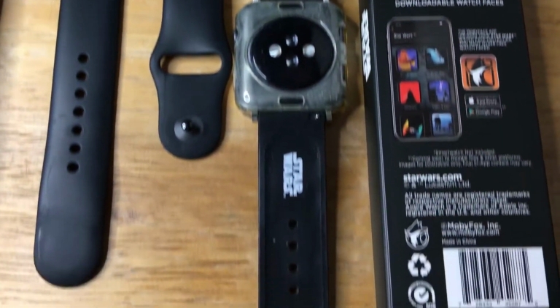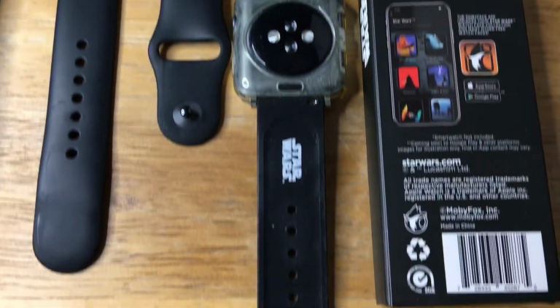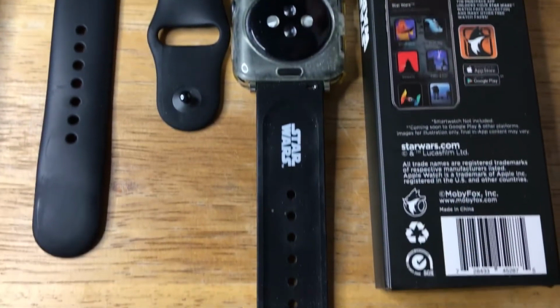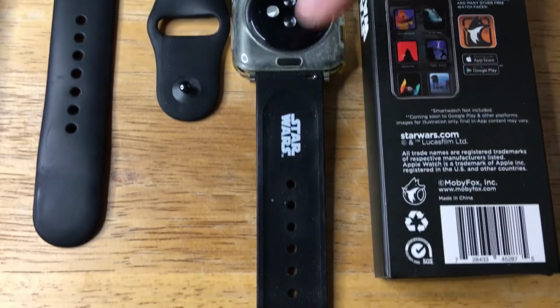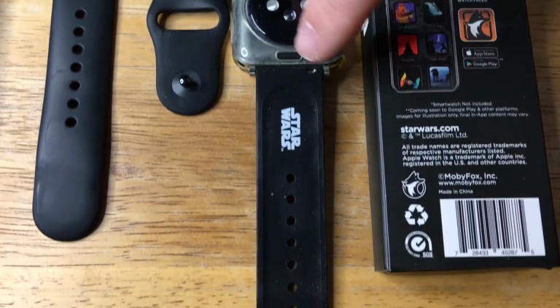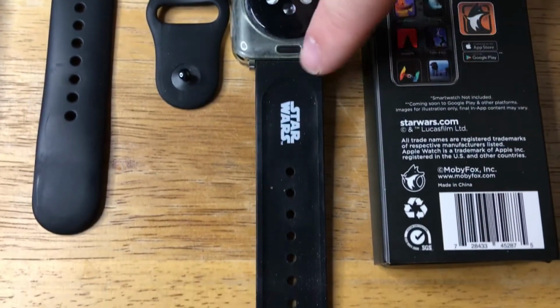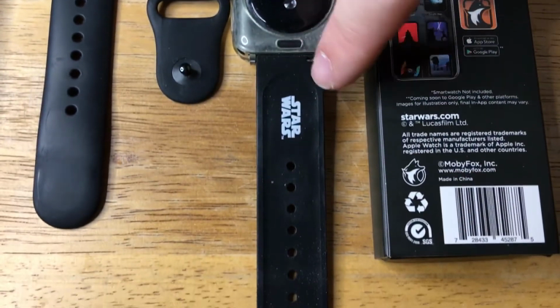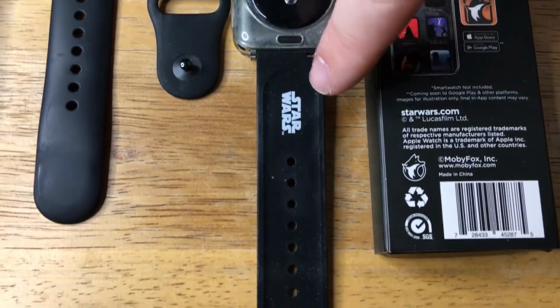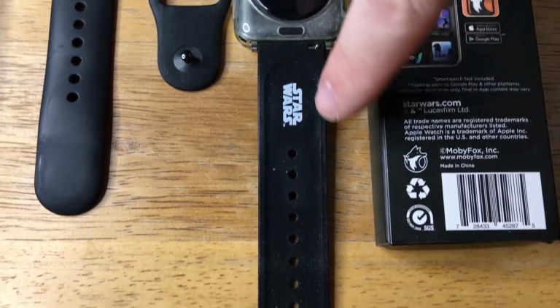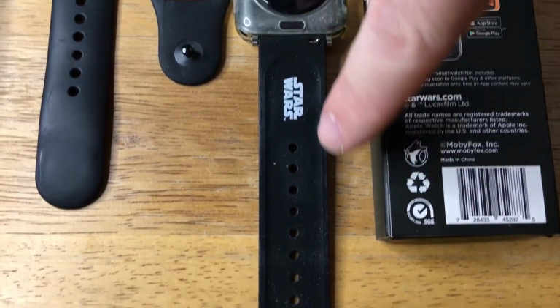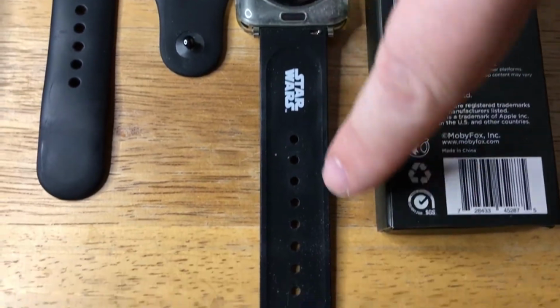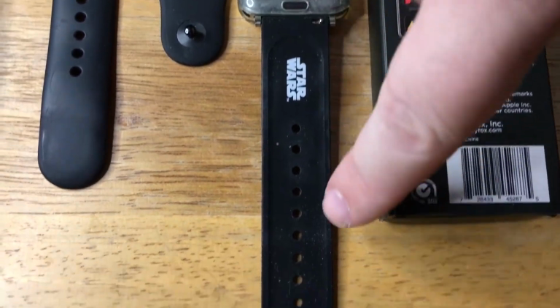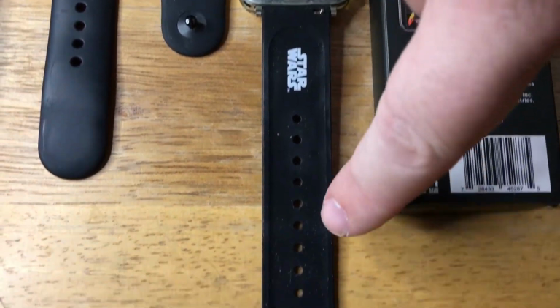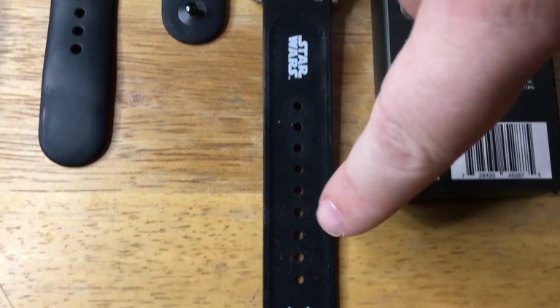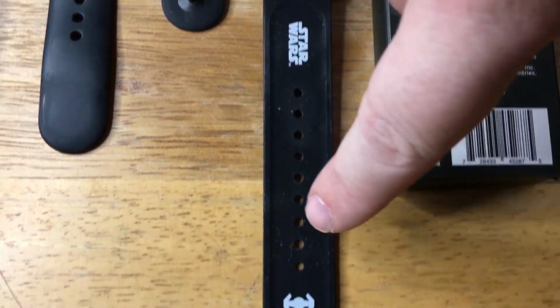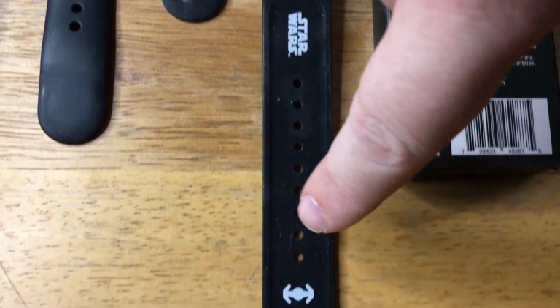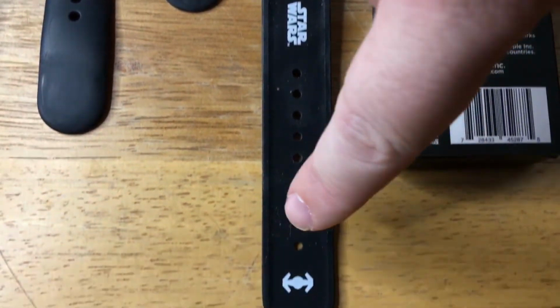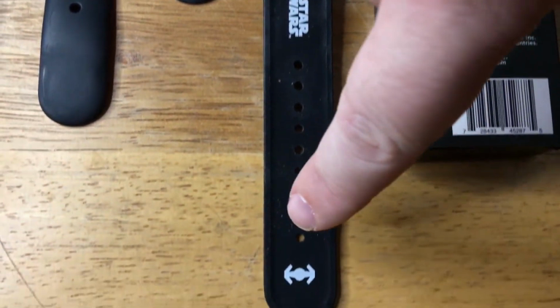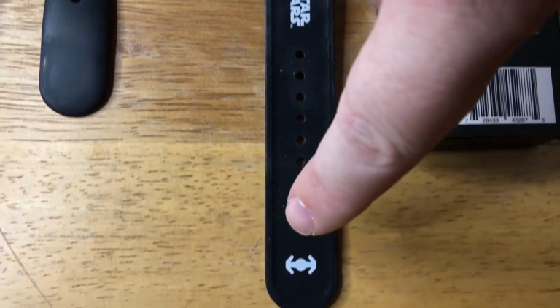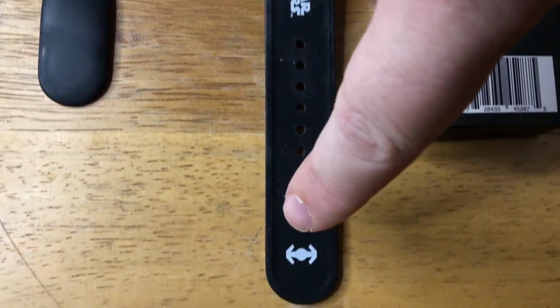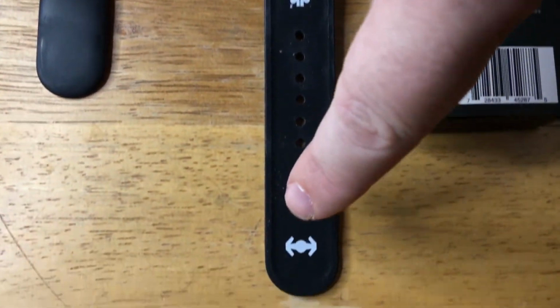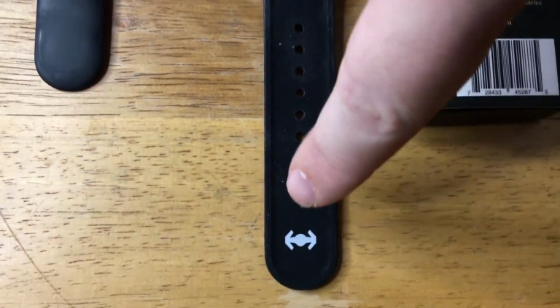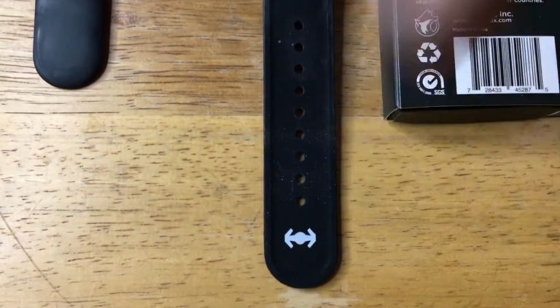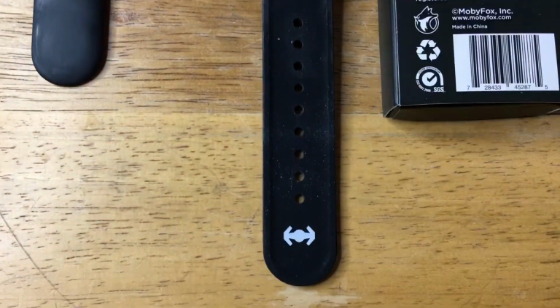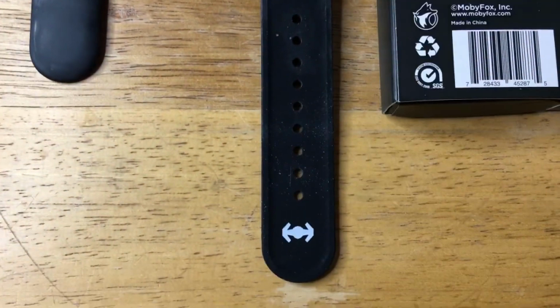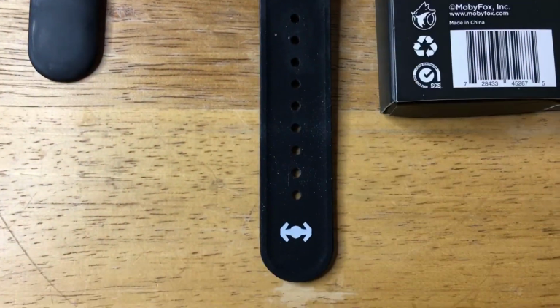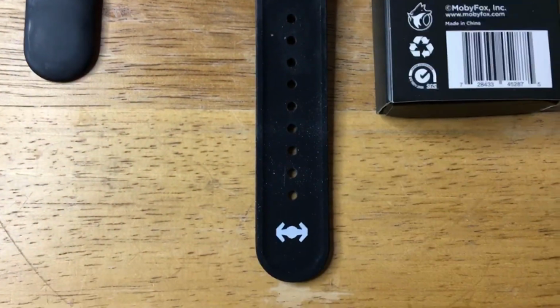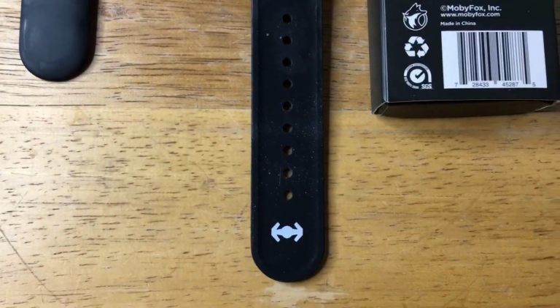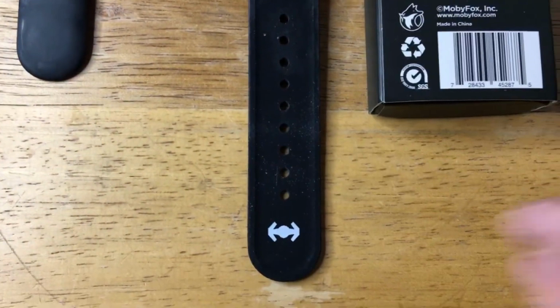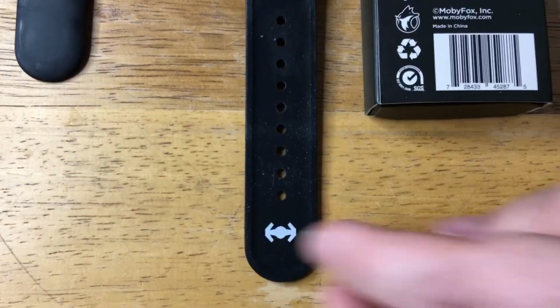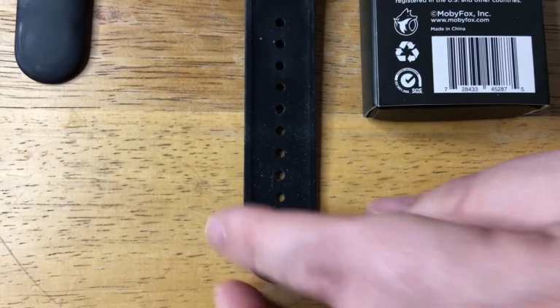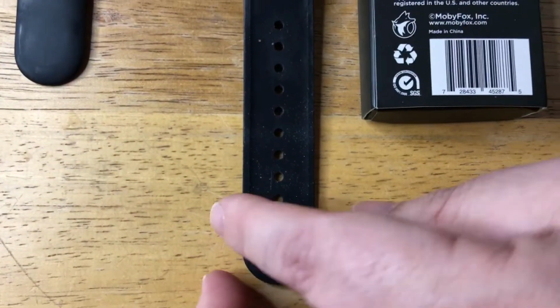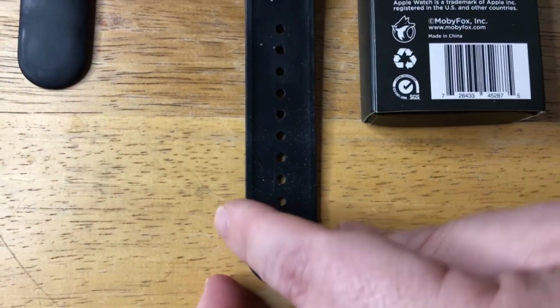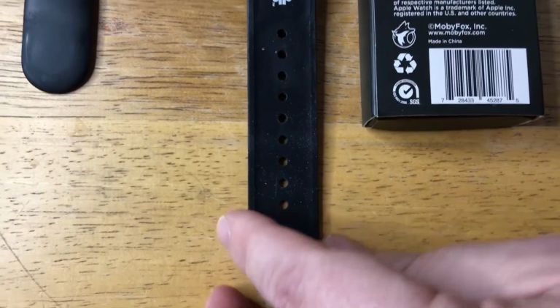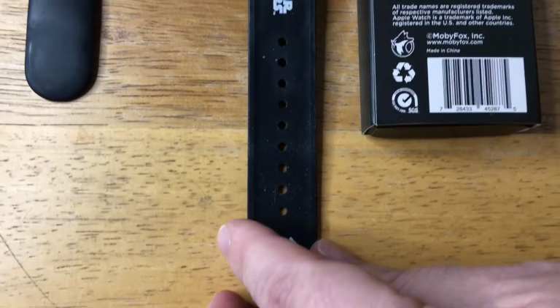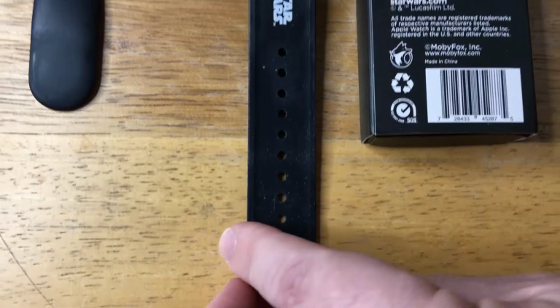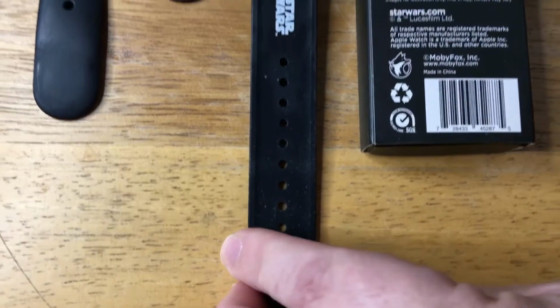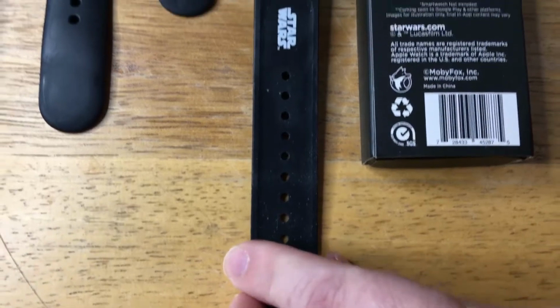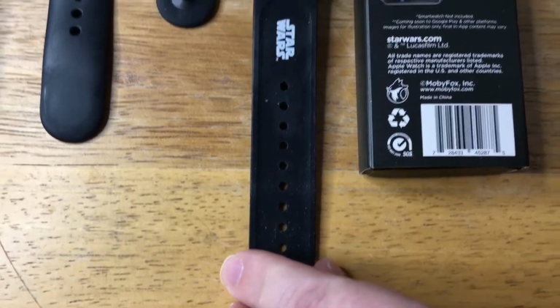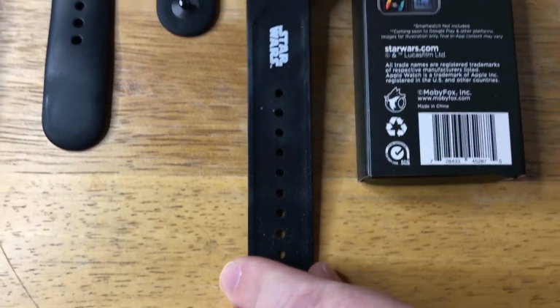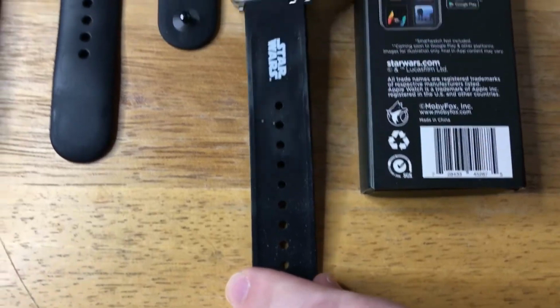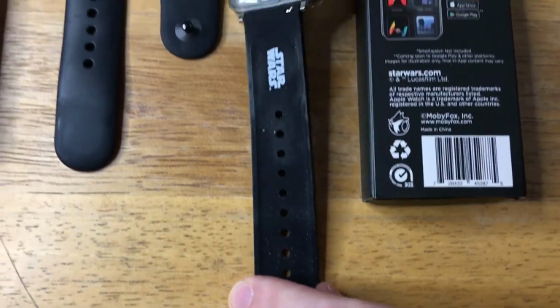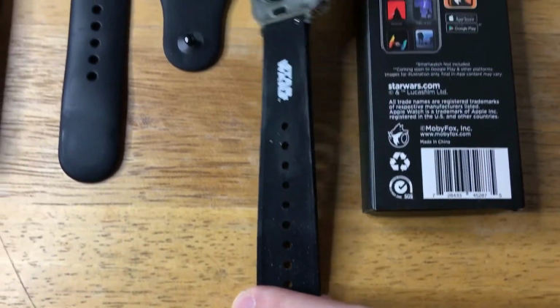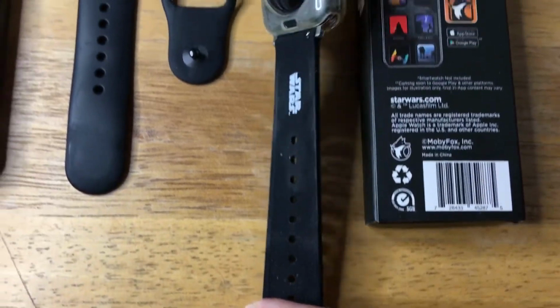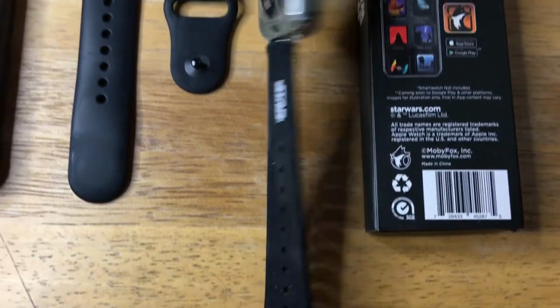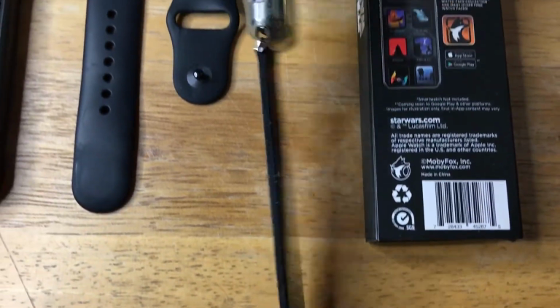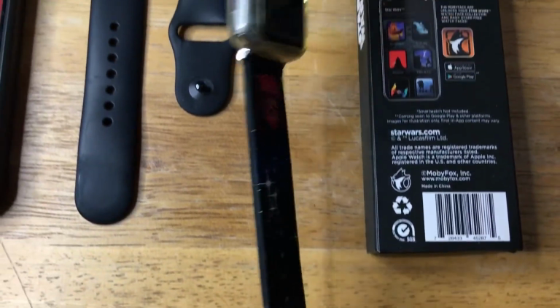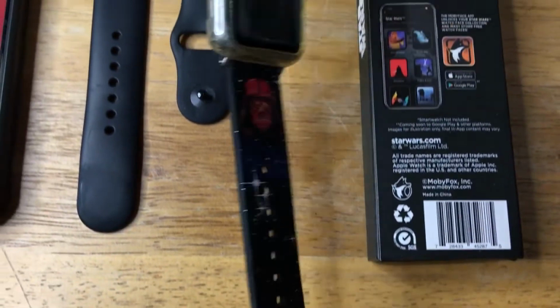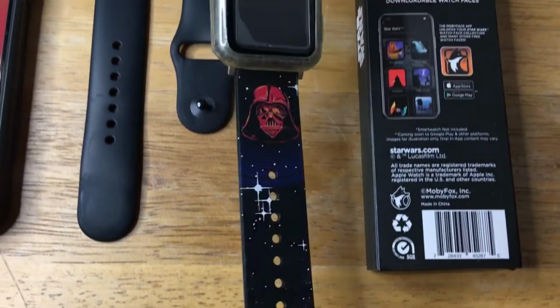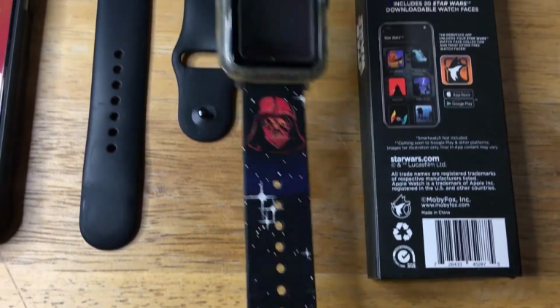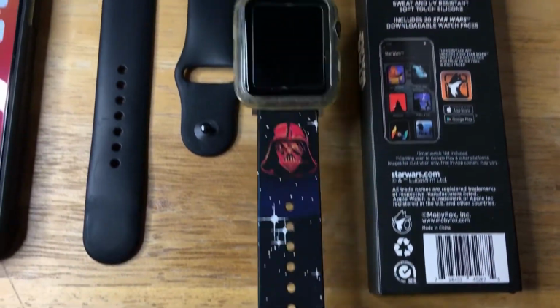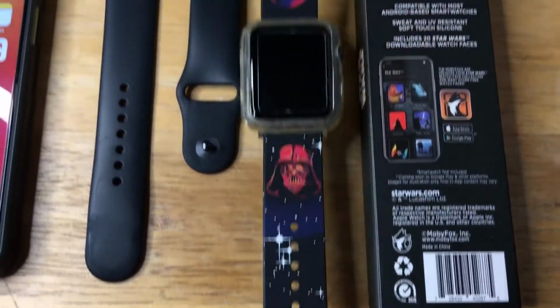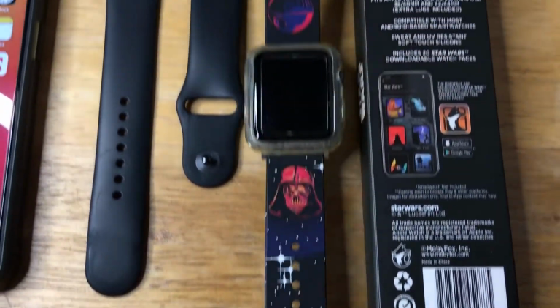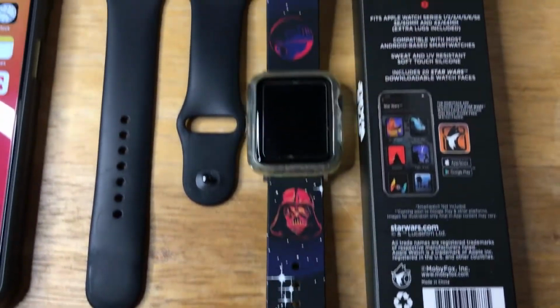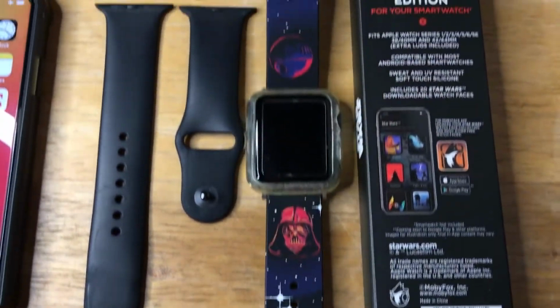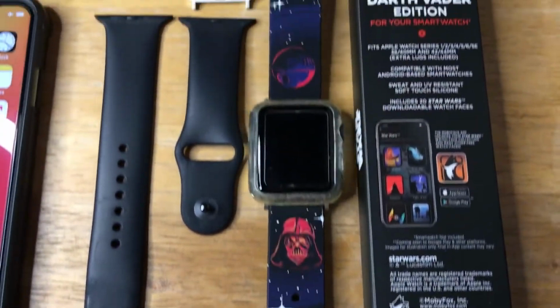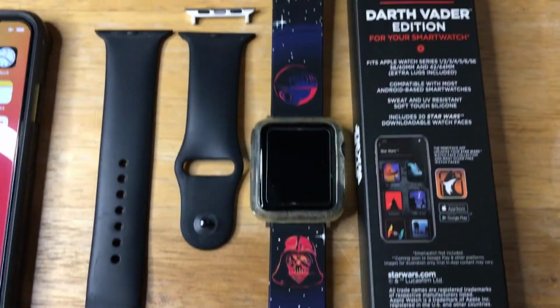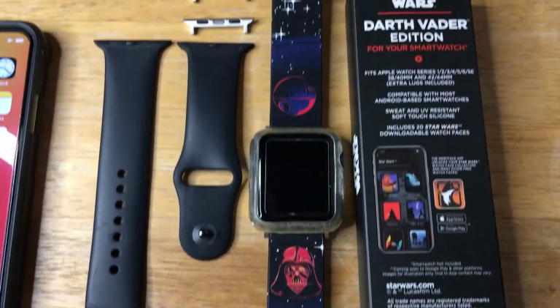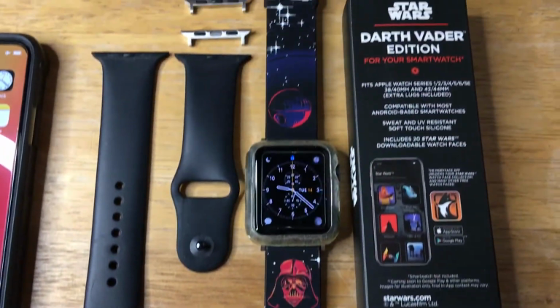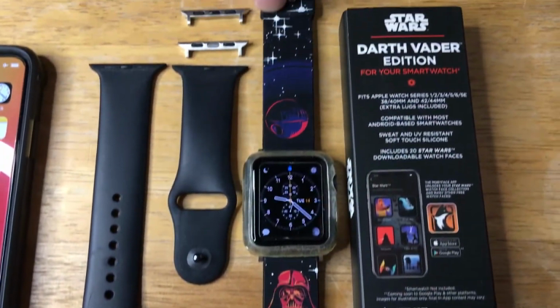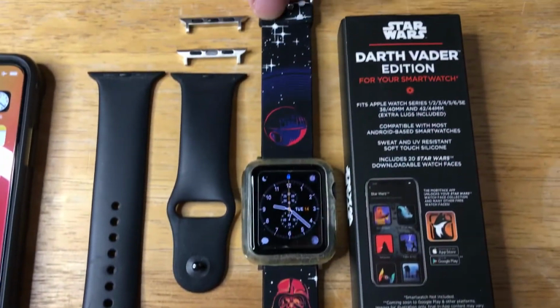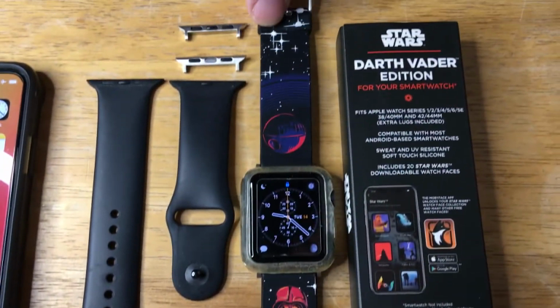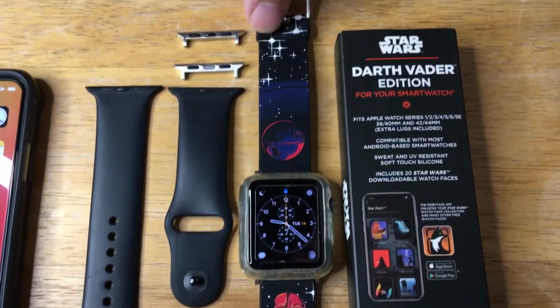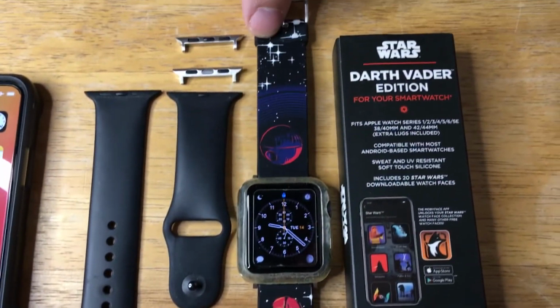Some Star Wars insignias here on the underside as well — that's pretty cool. I like it a lot.